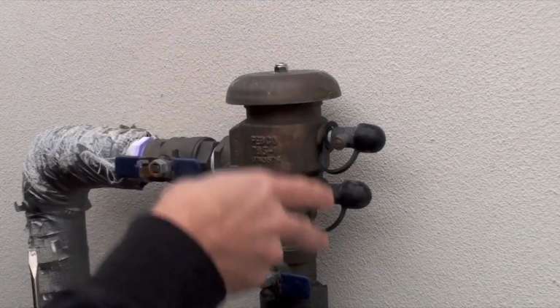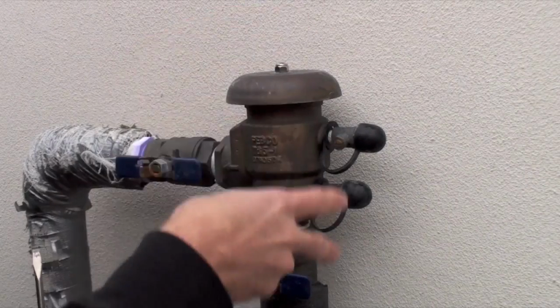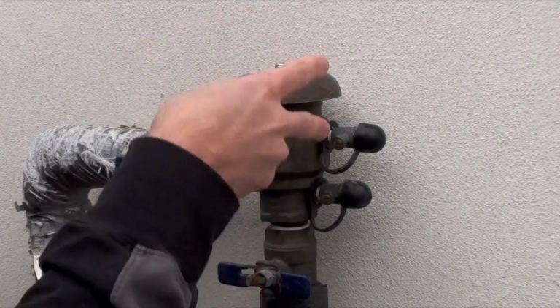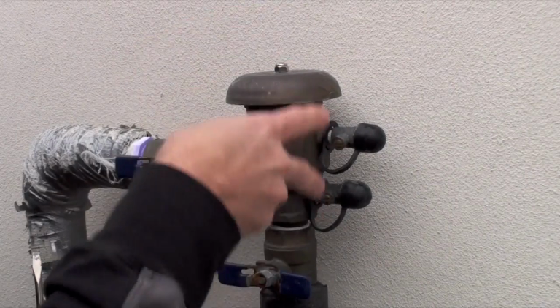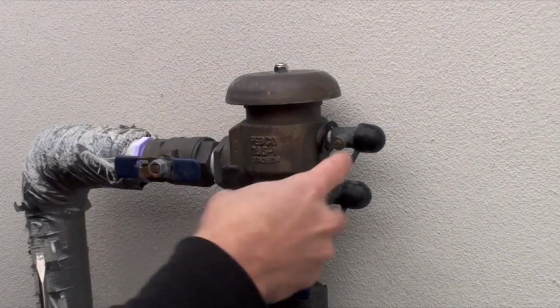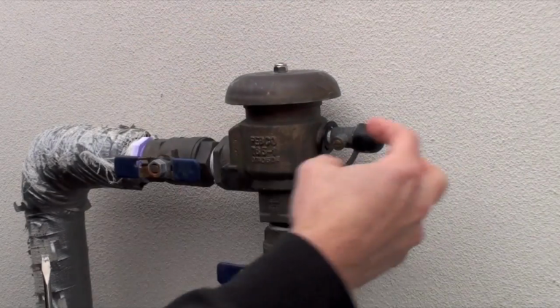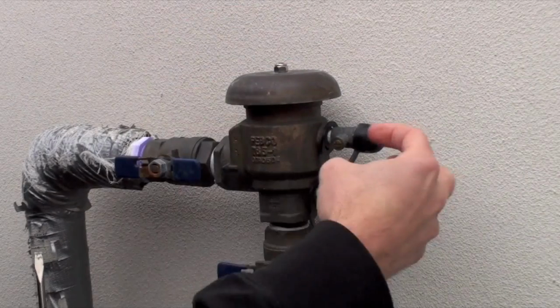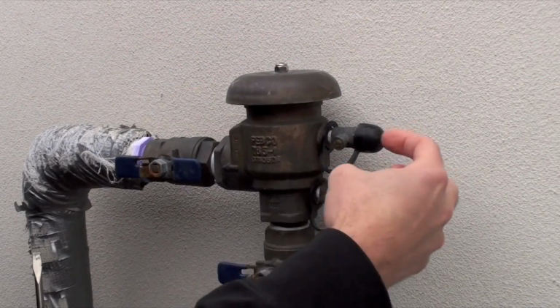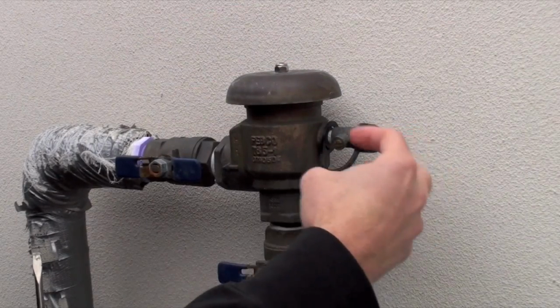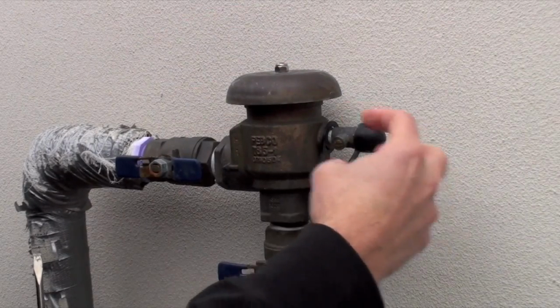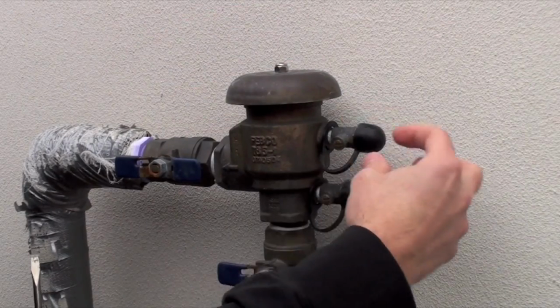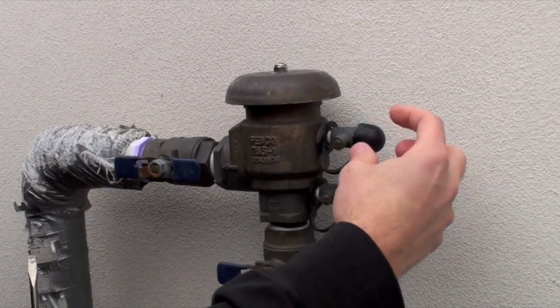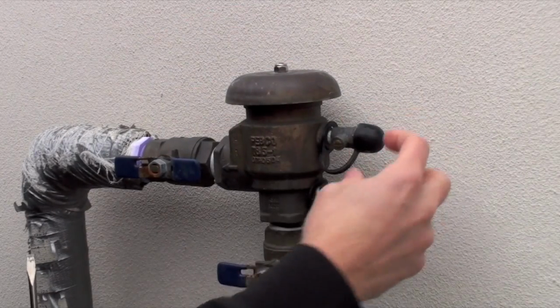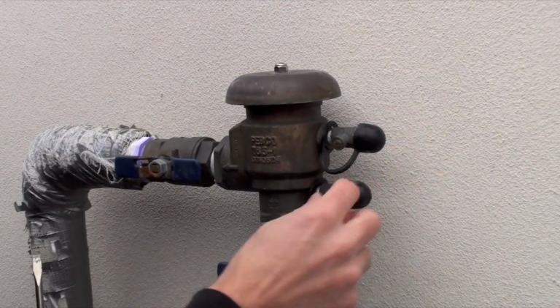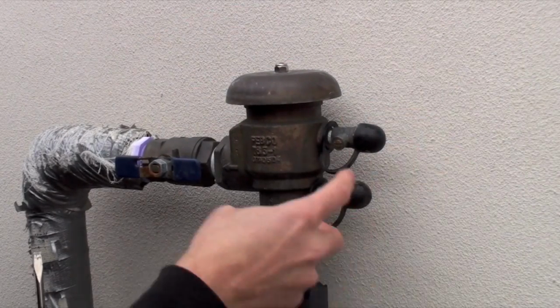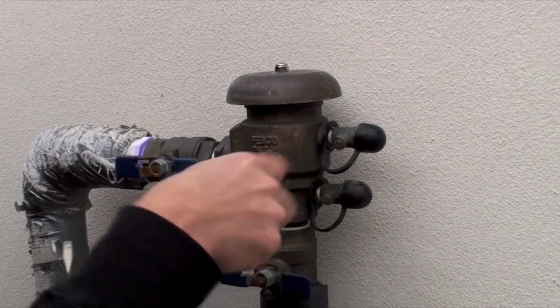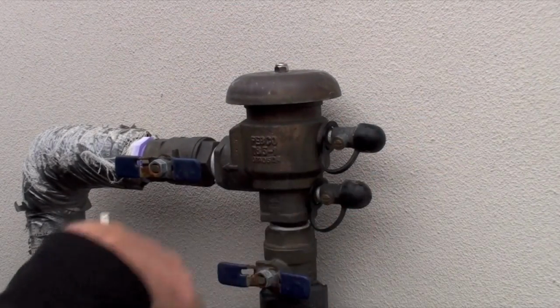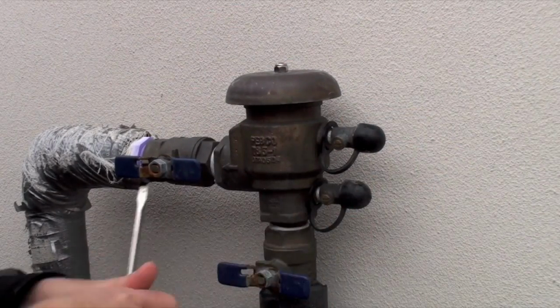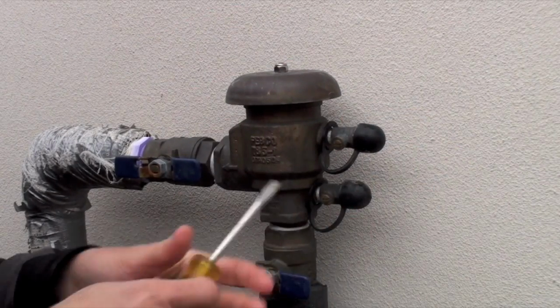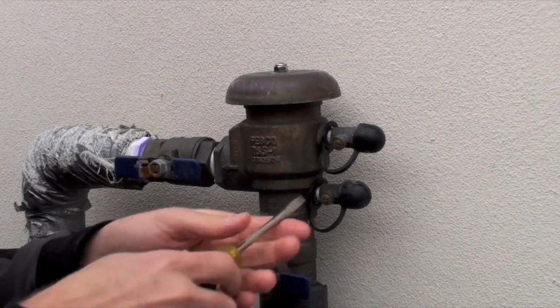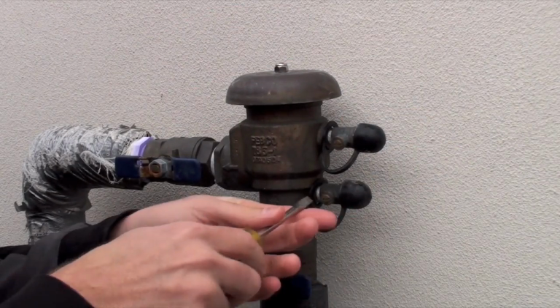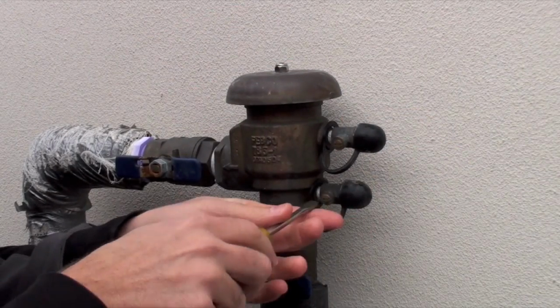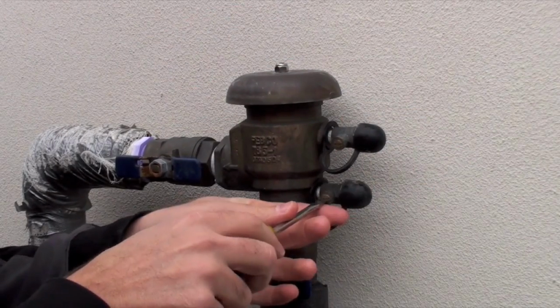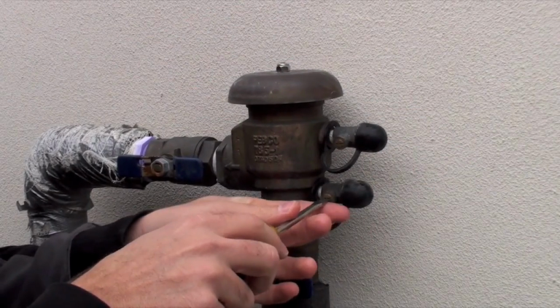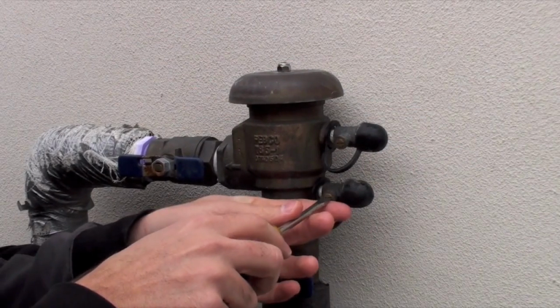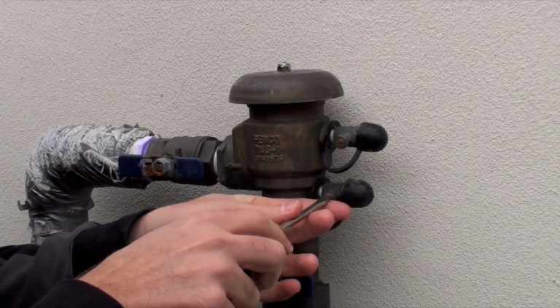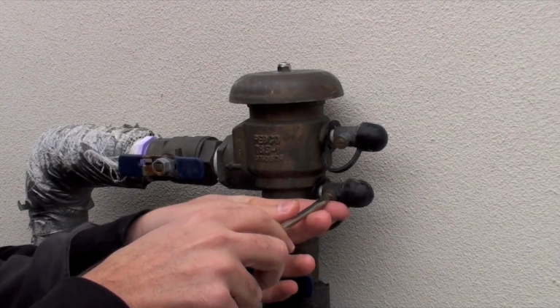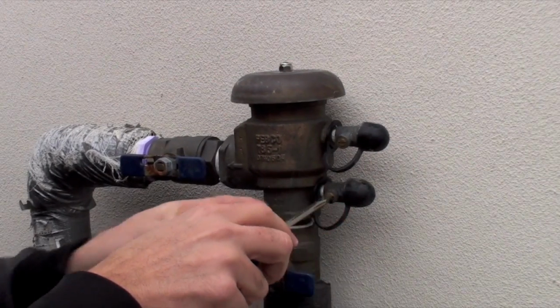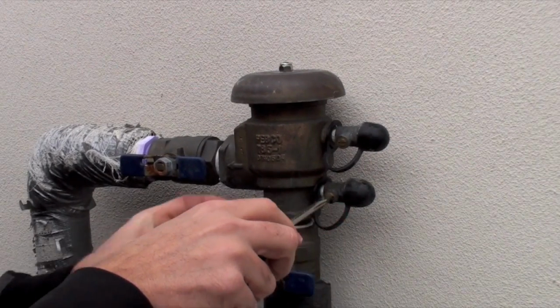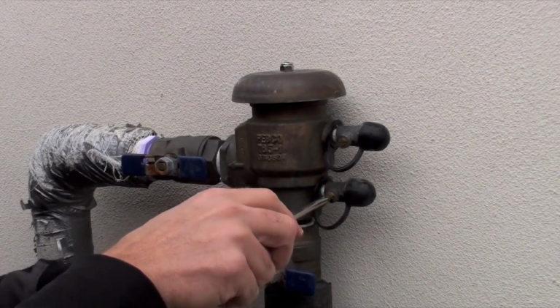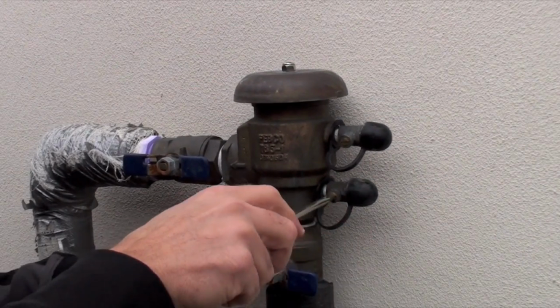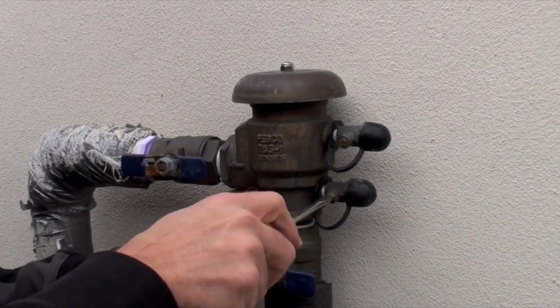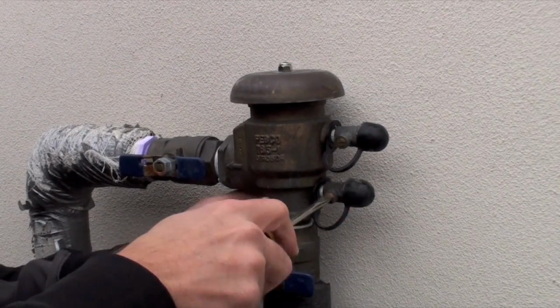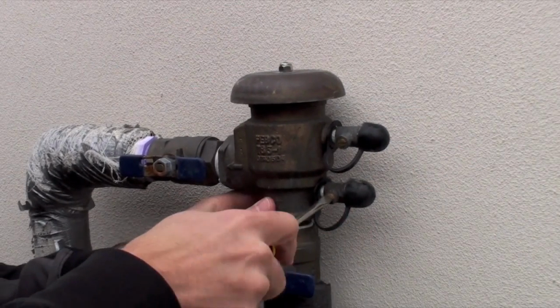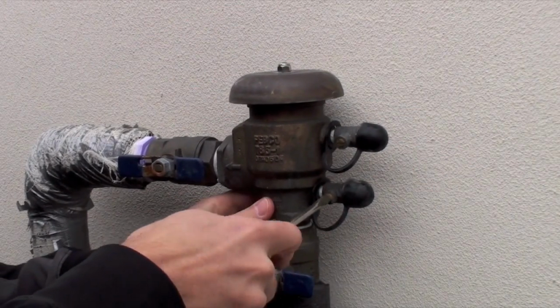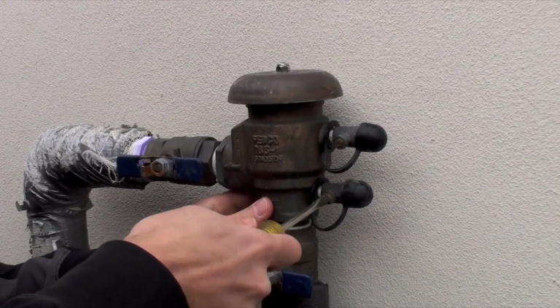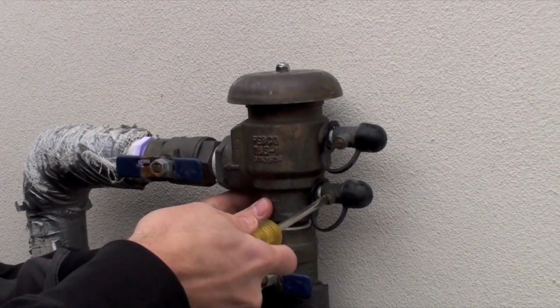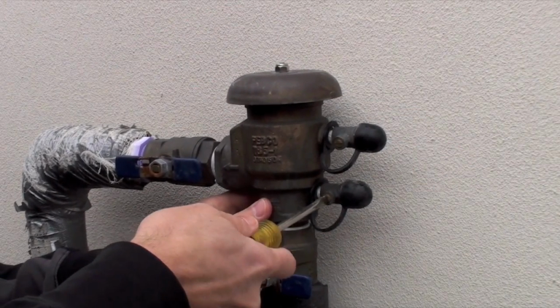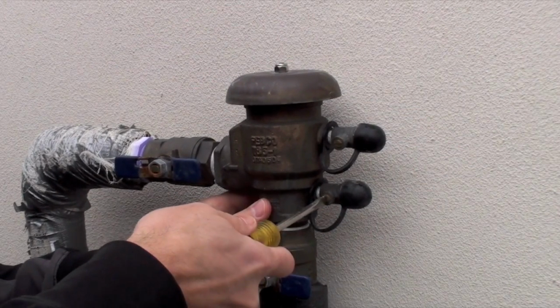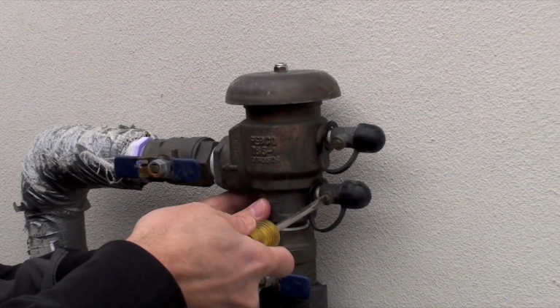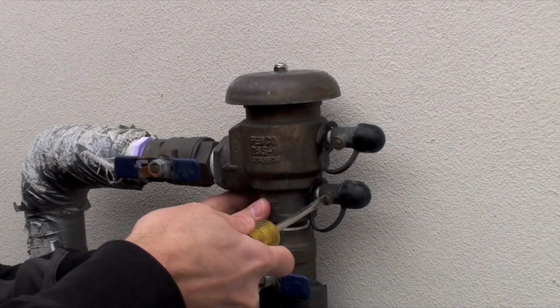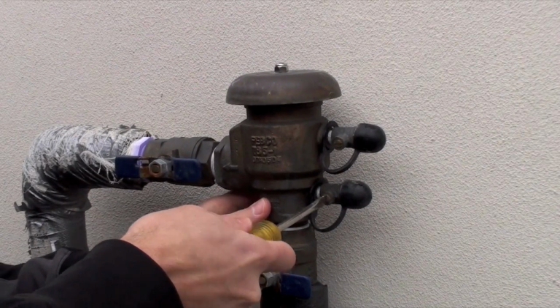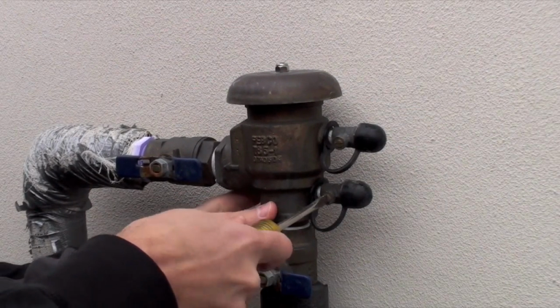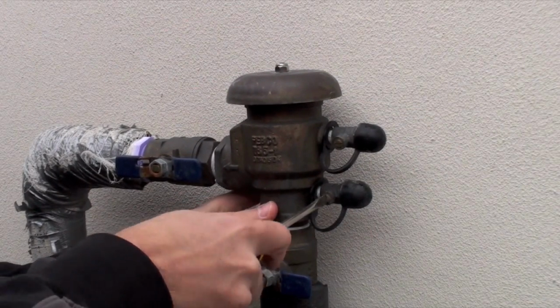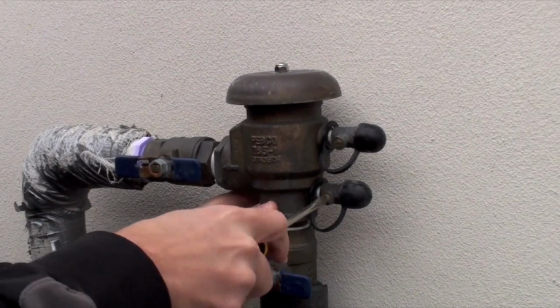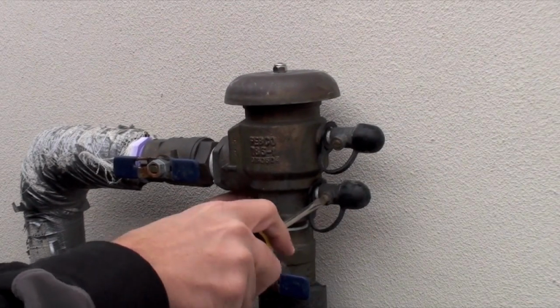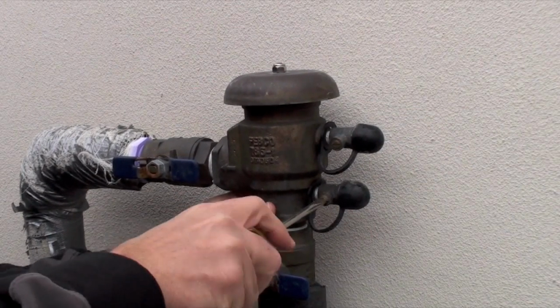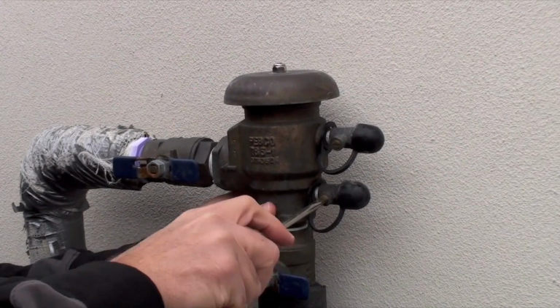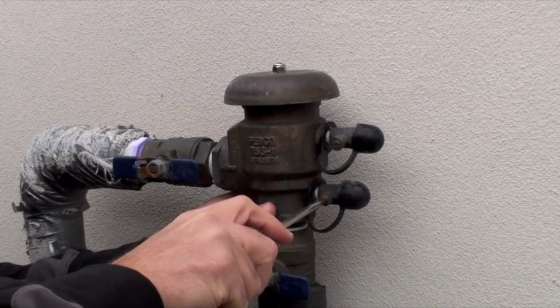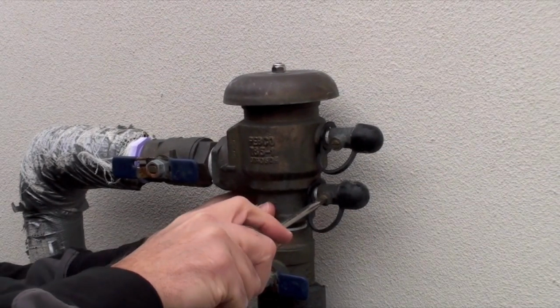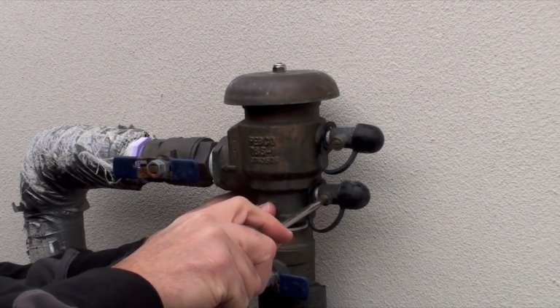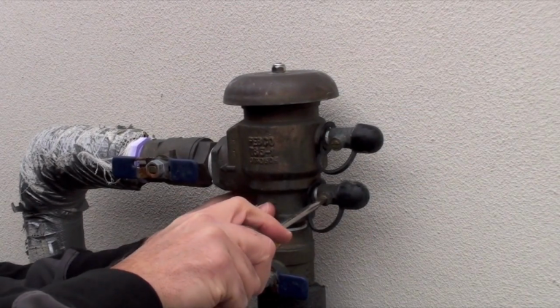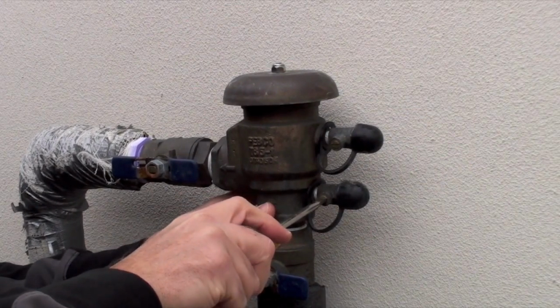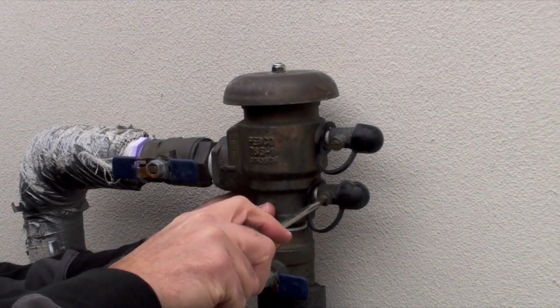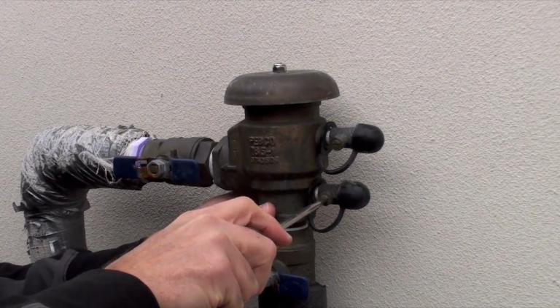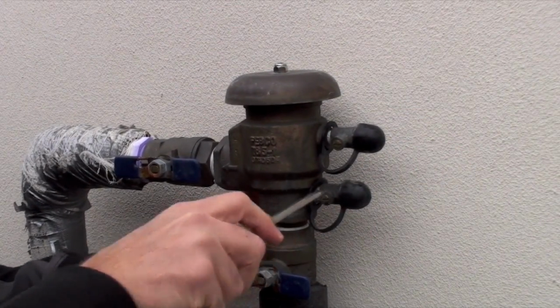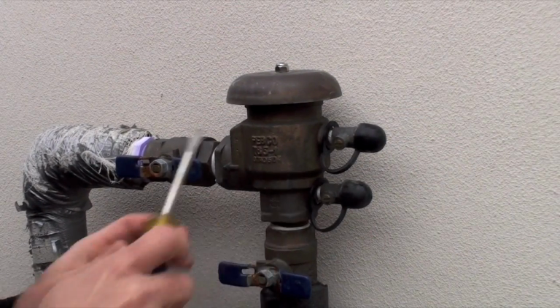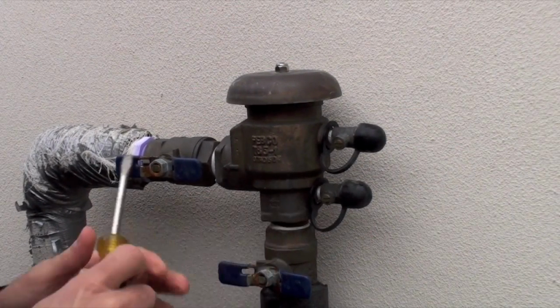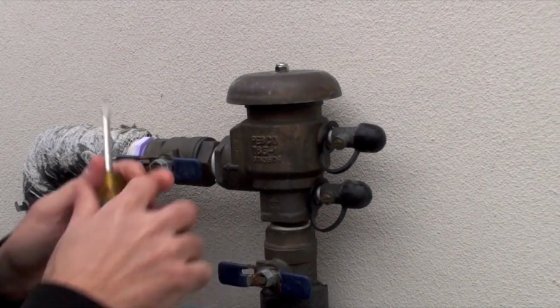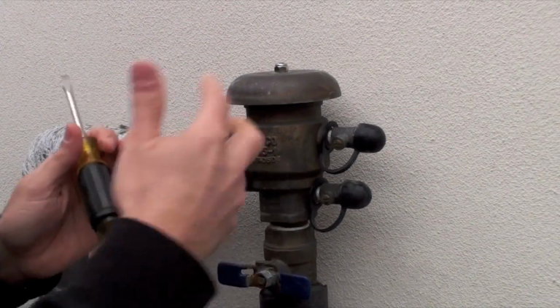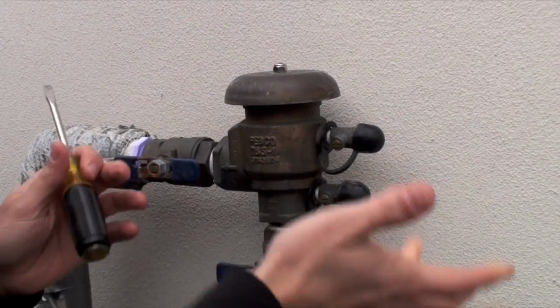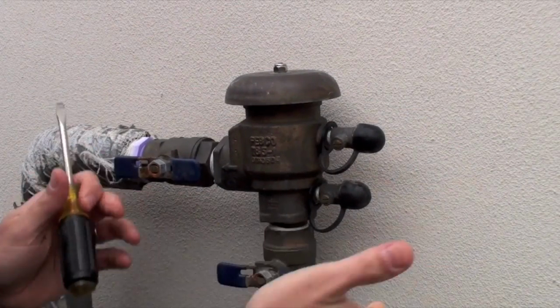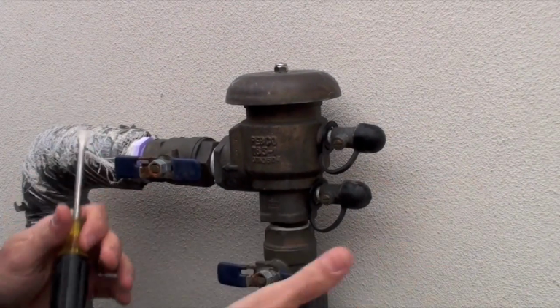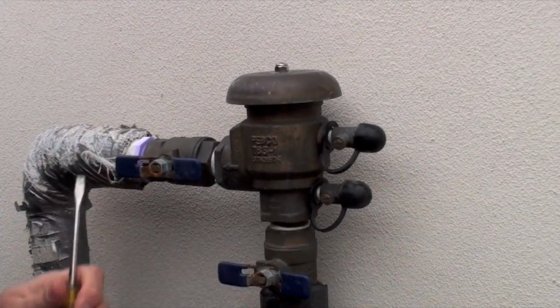Don't forget when you go to power this back on or turn the water back on that you close the valves first. Look inside and make sure they're closed, or just turn them — that's off, that's on or open.